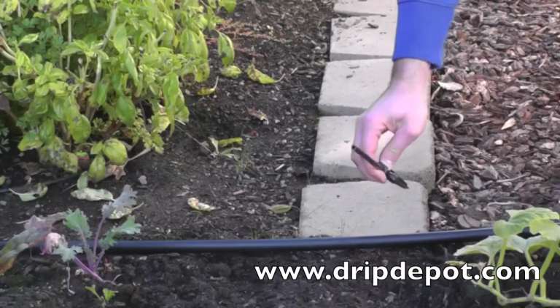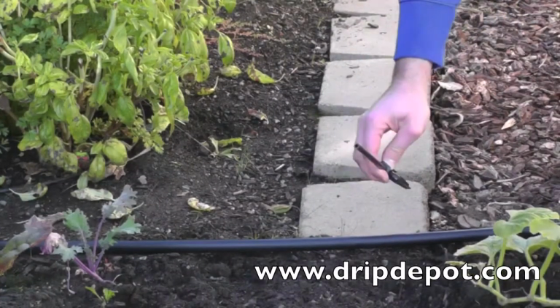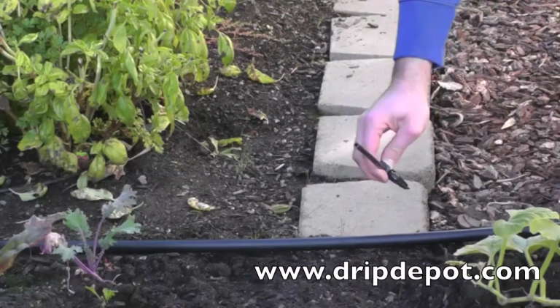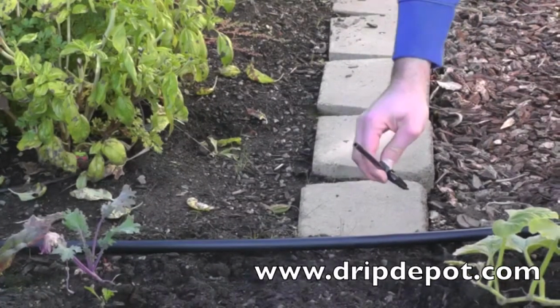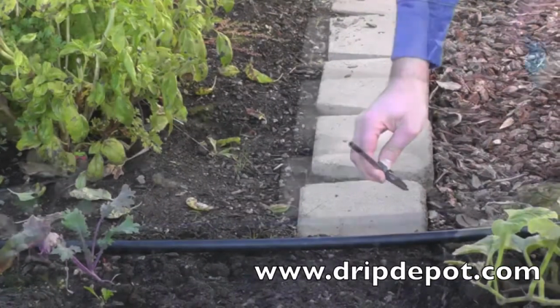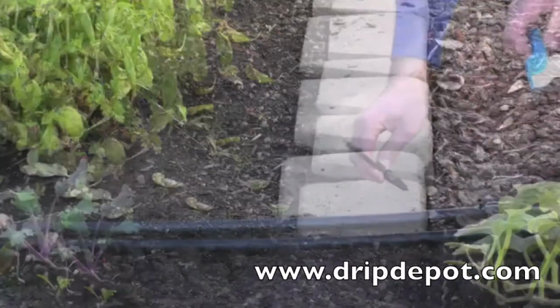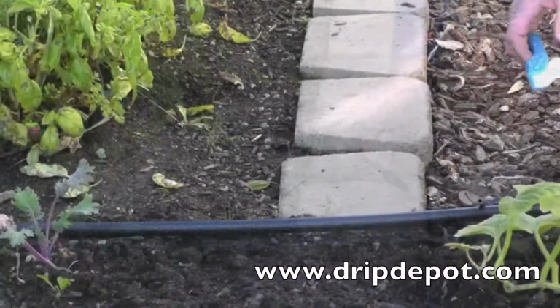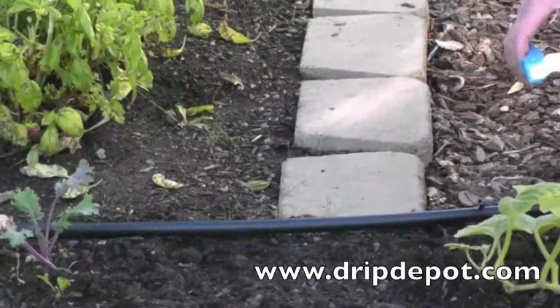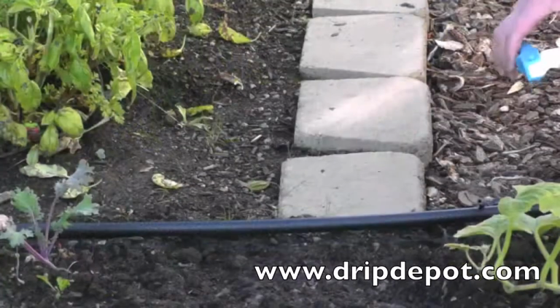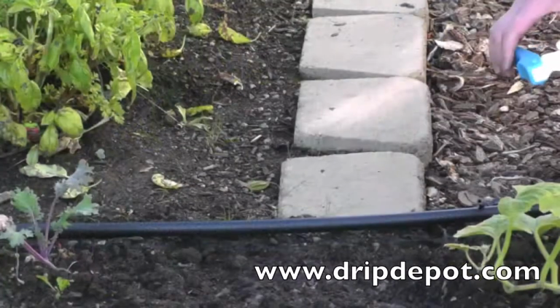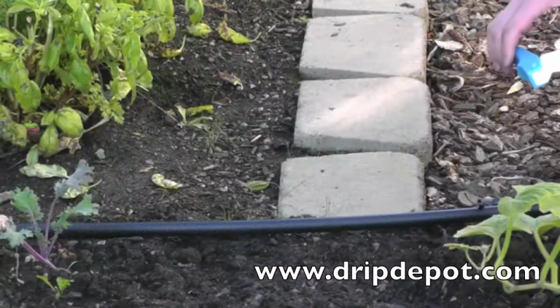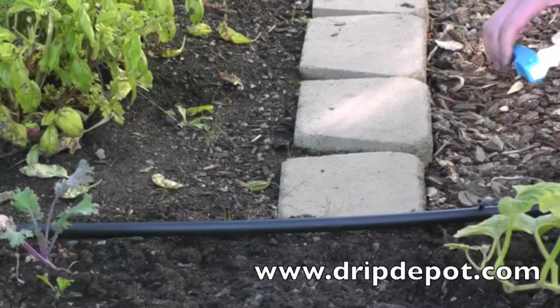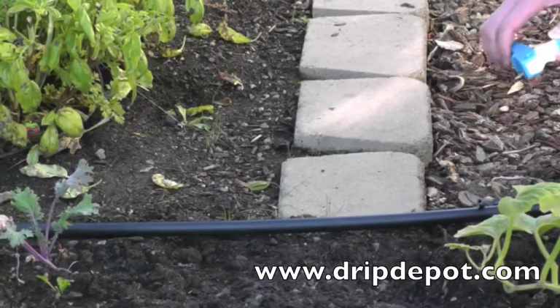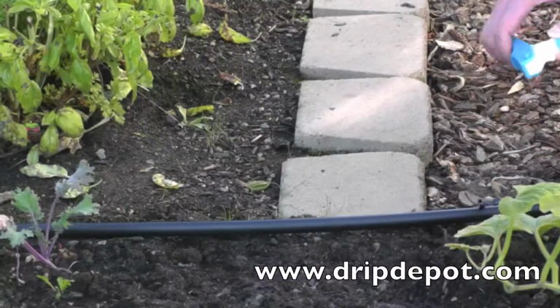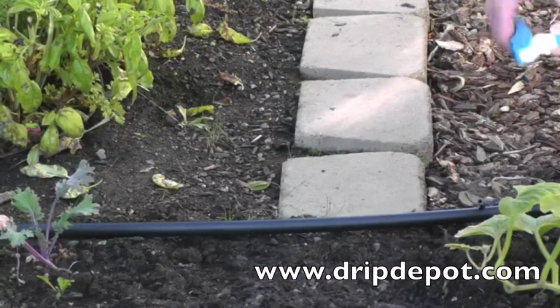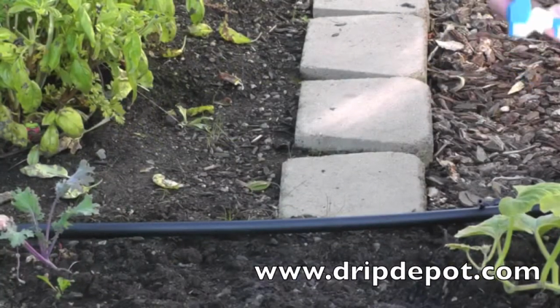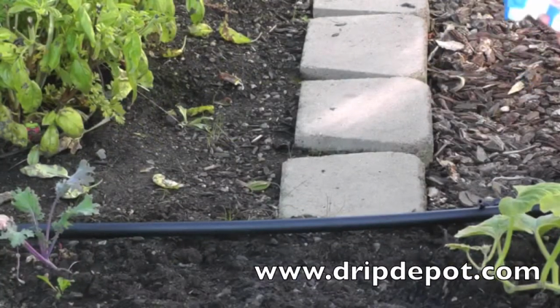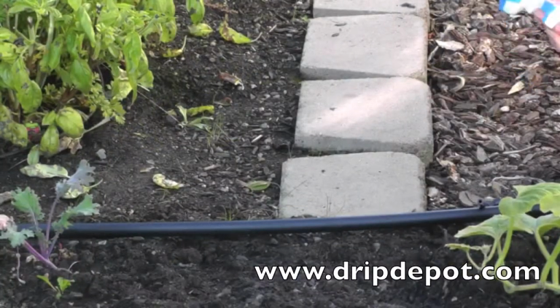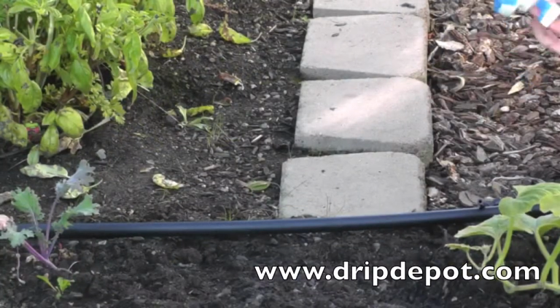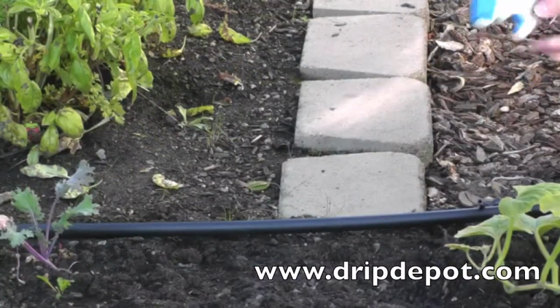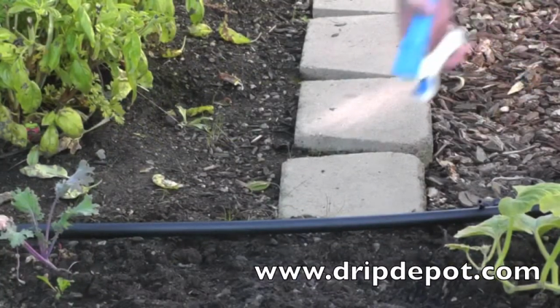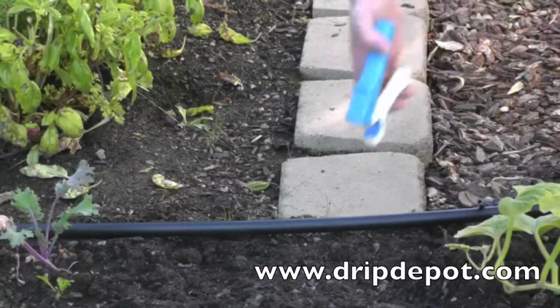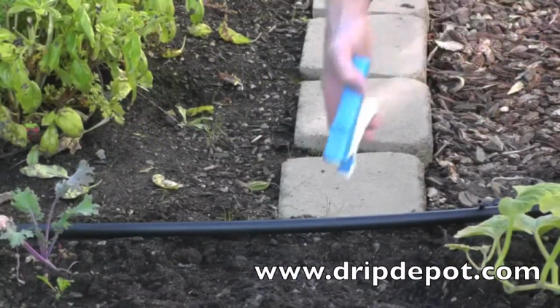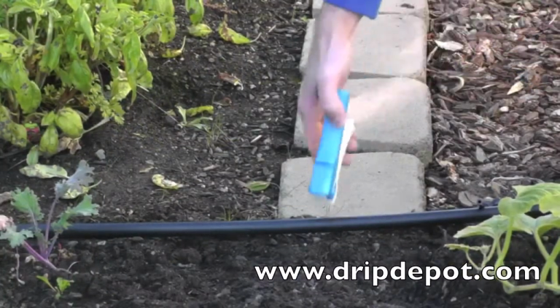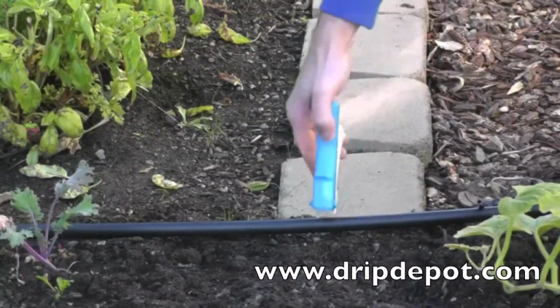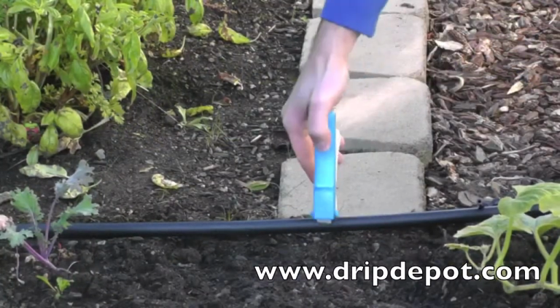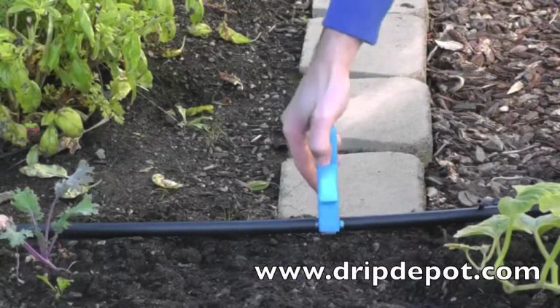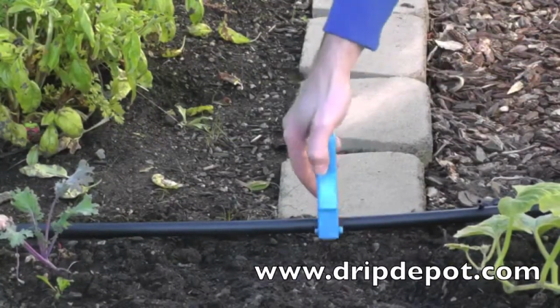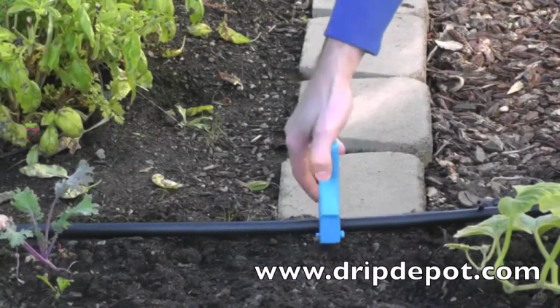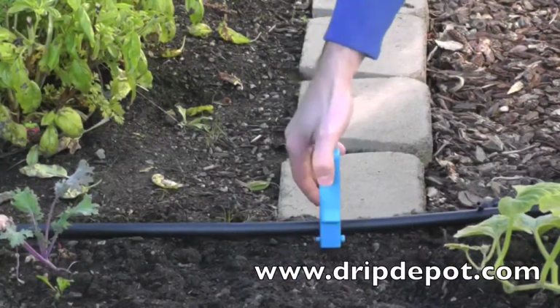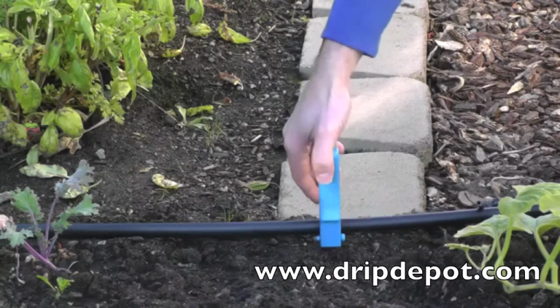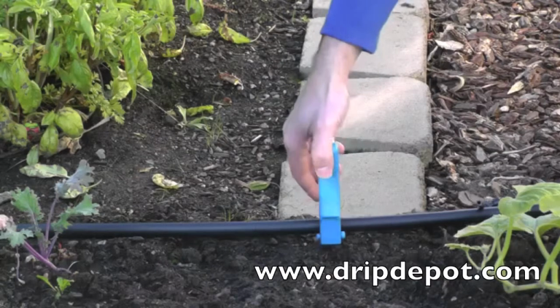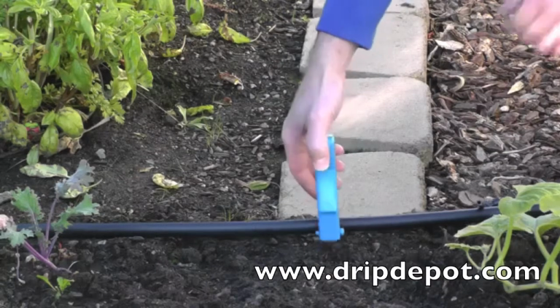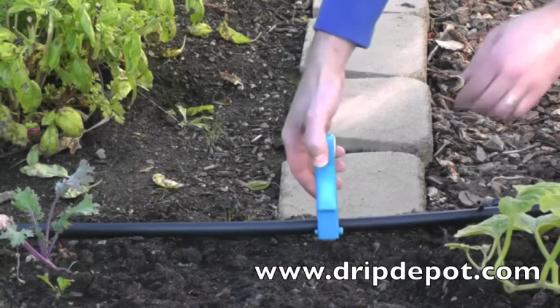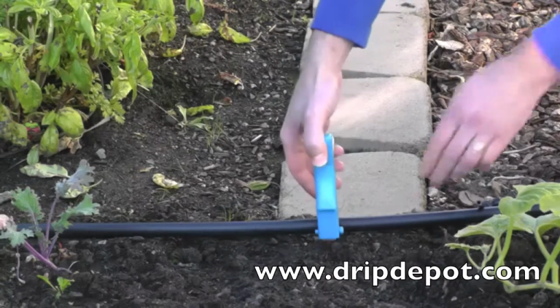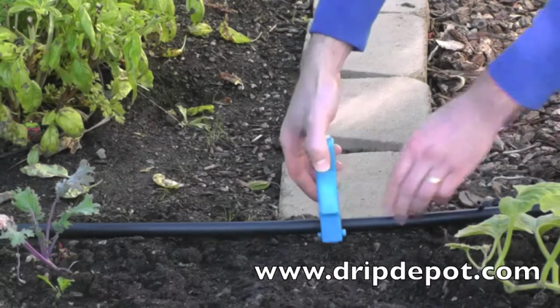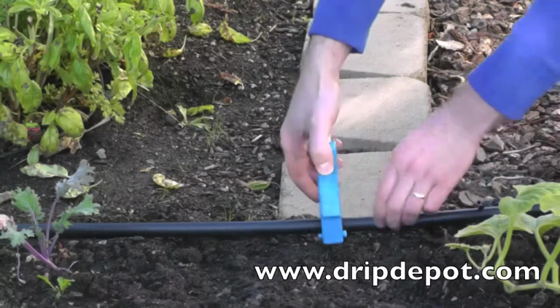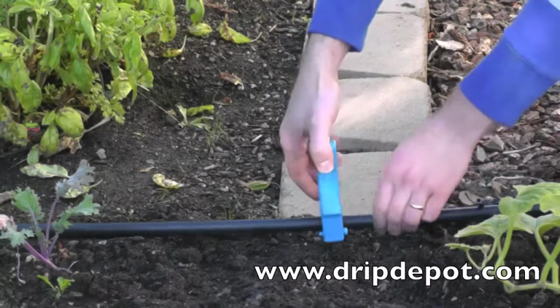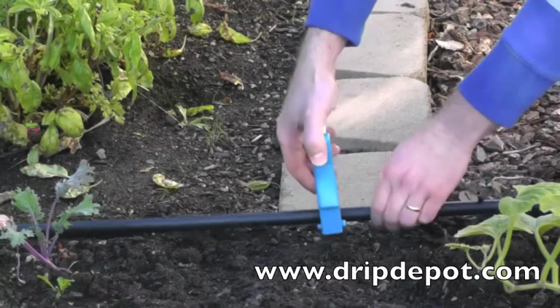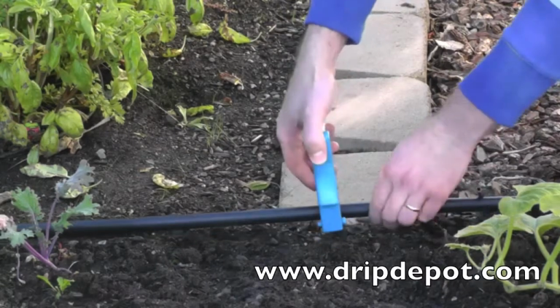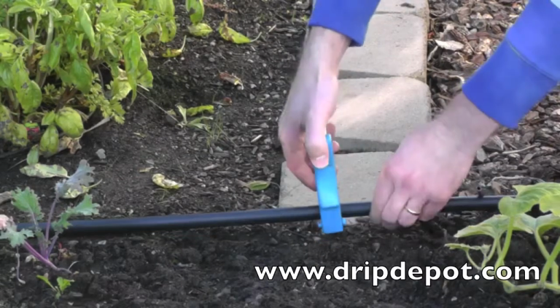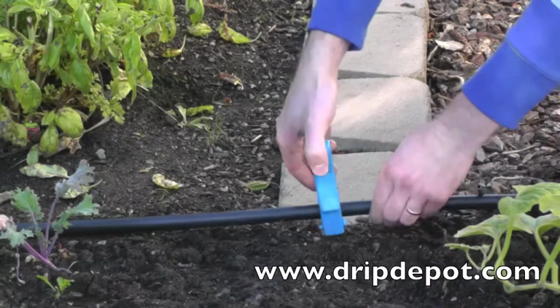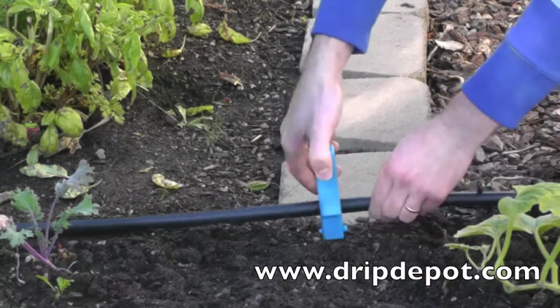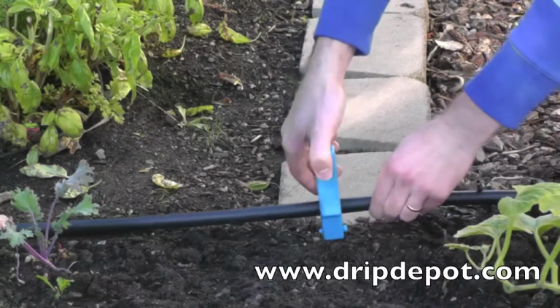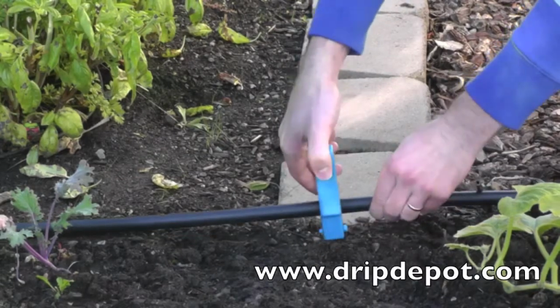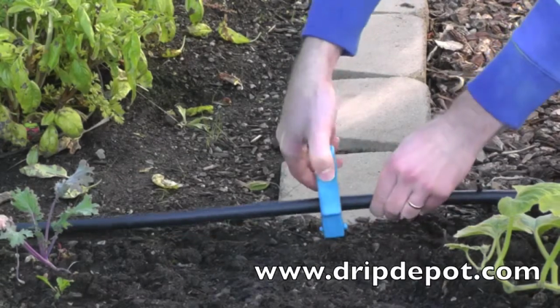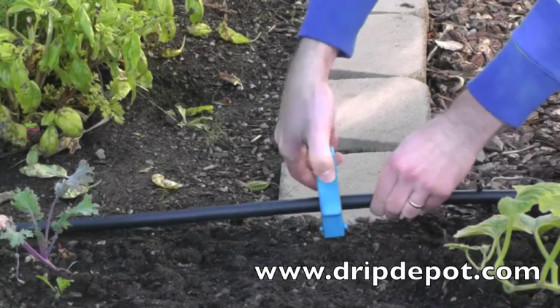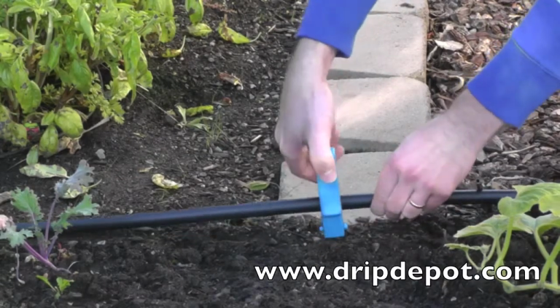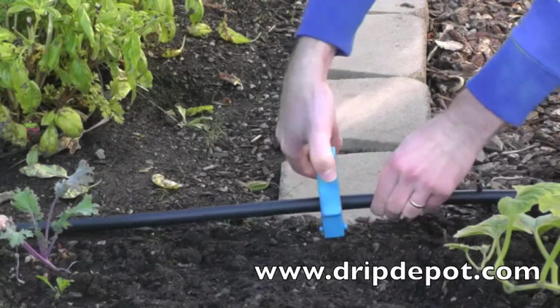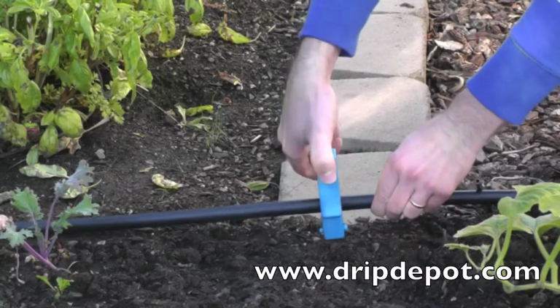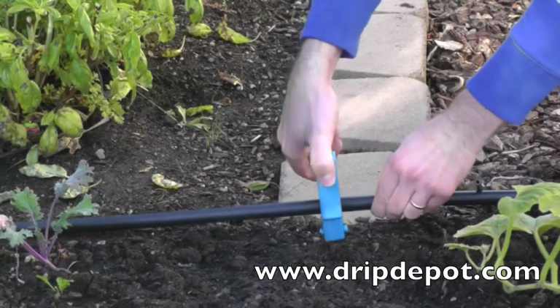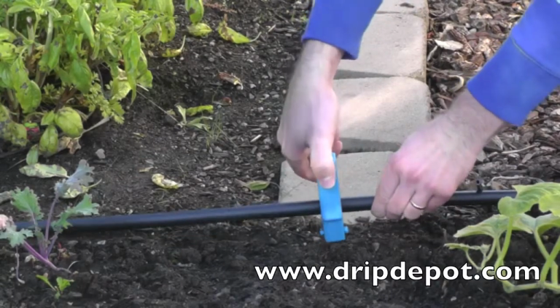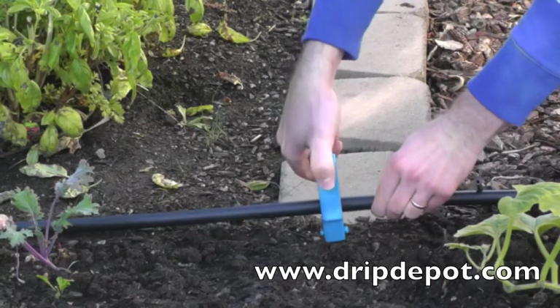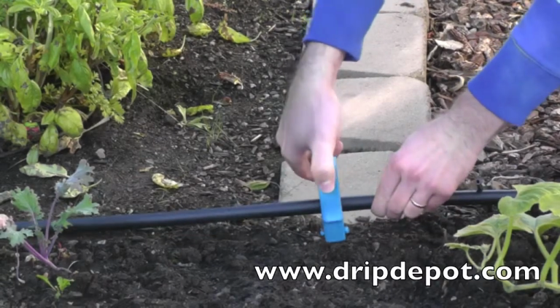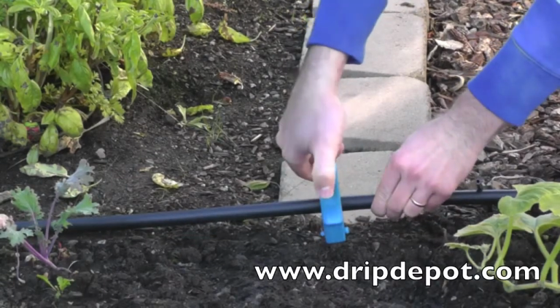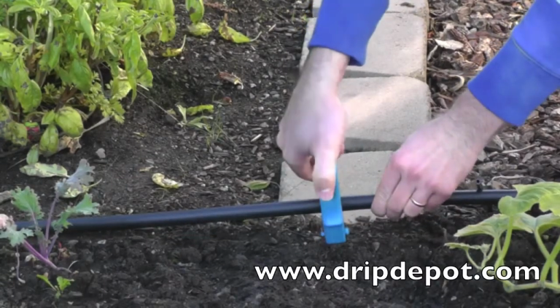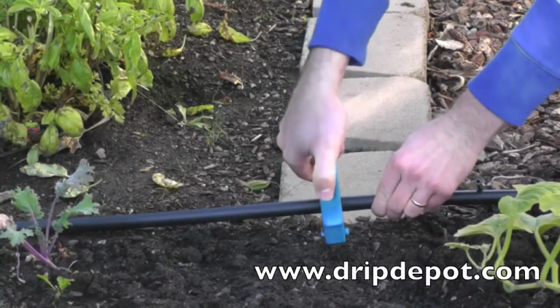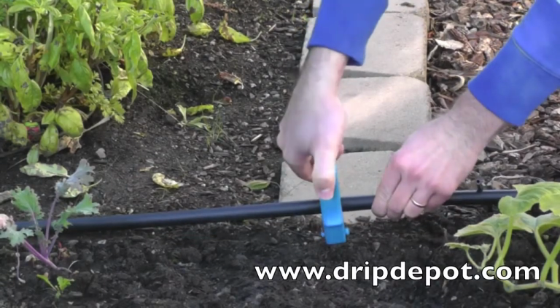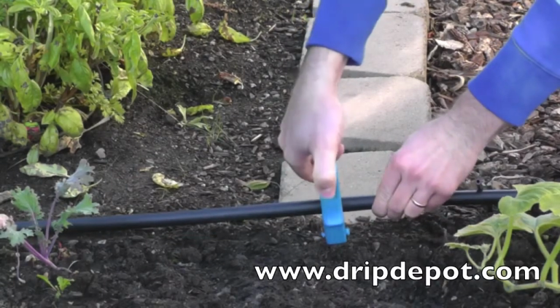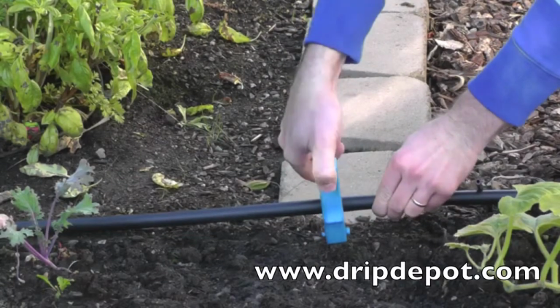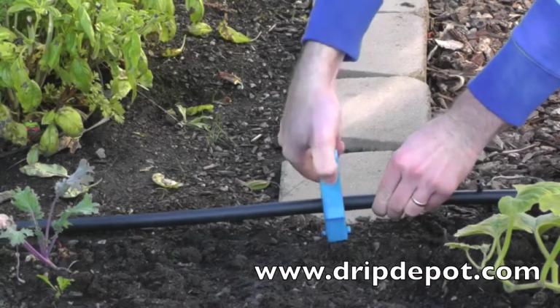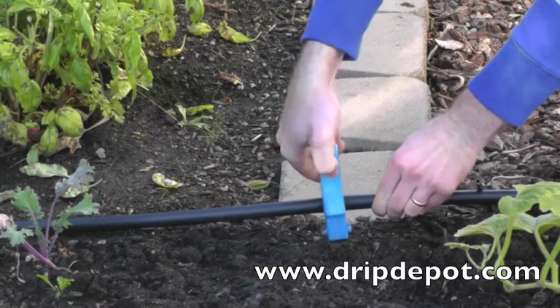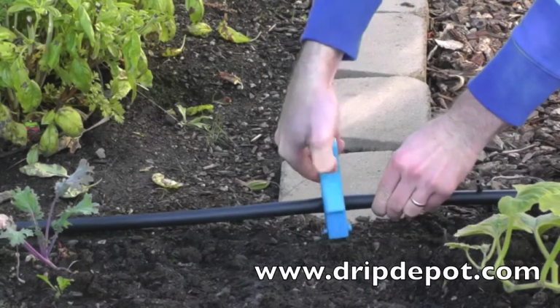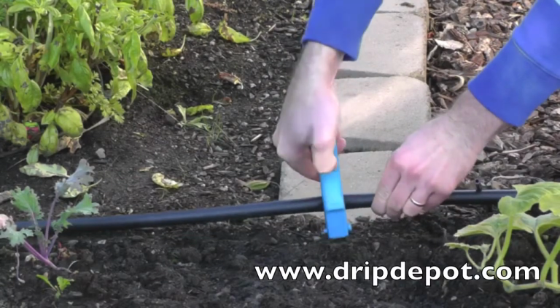To install, start by punching a quarter-inch hole into the mainline tubing. Pictured here is our Pro Punch.